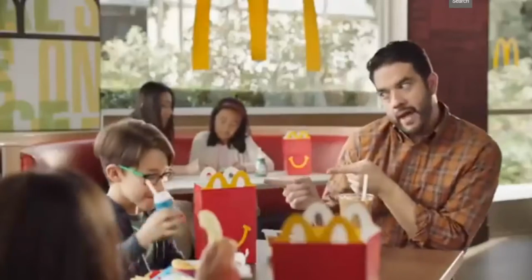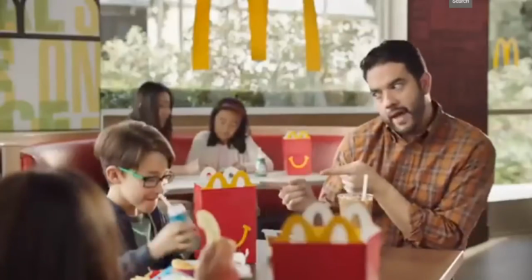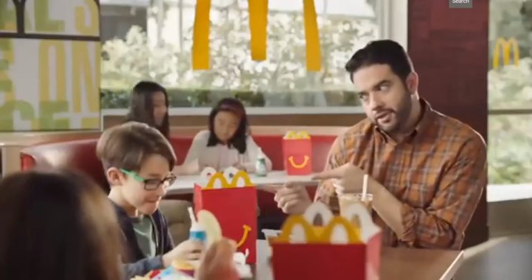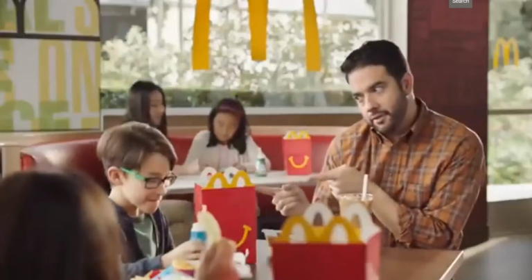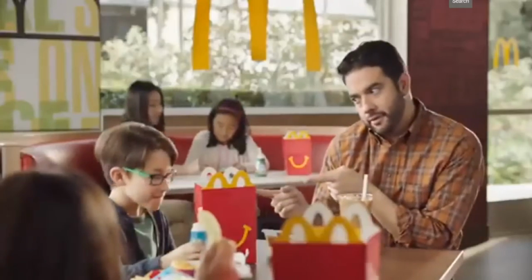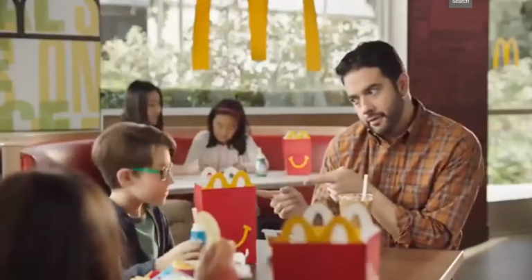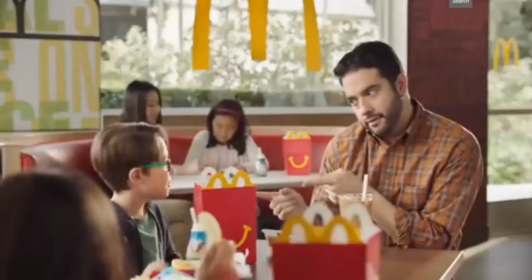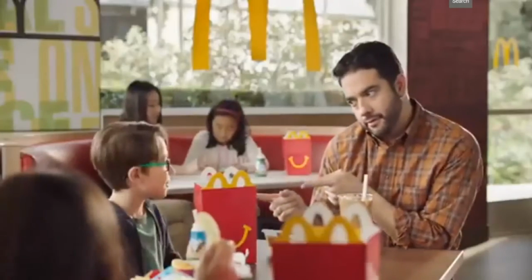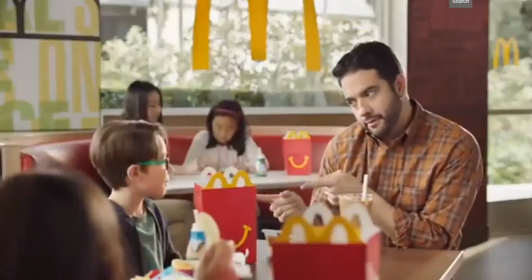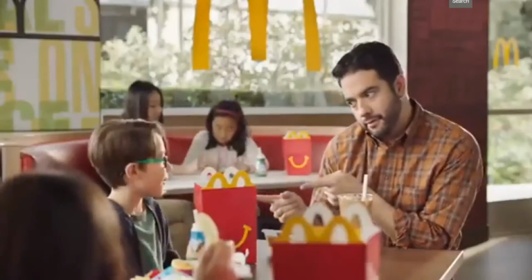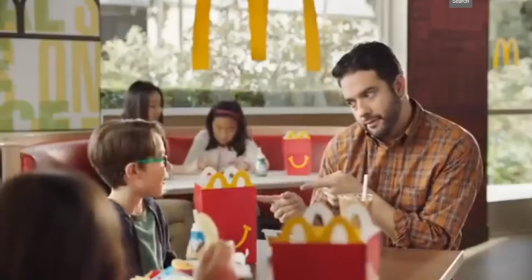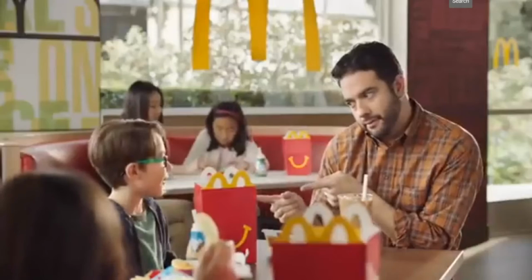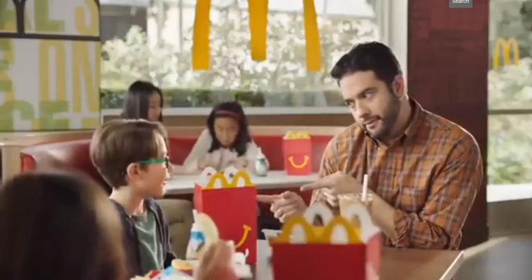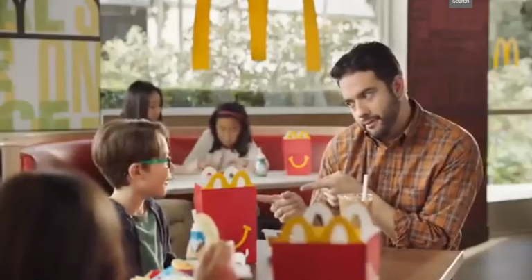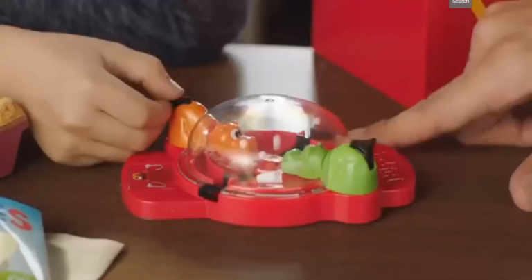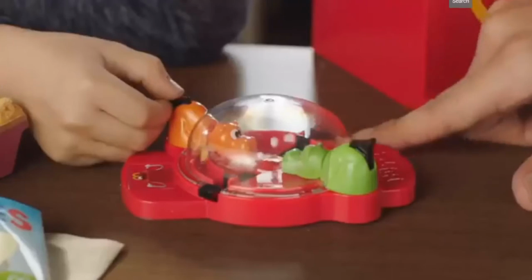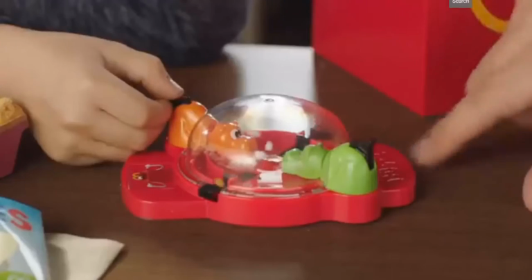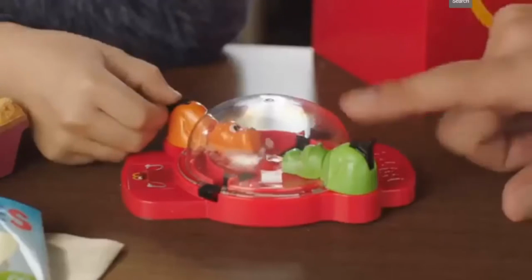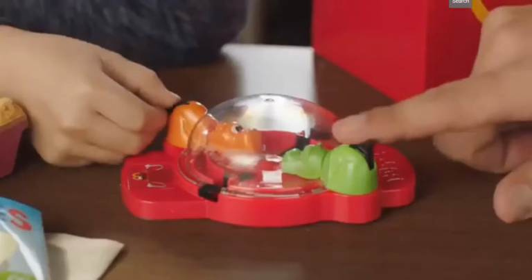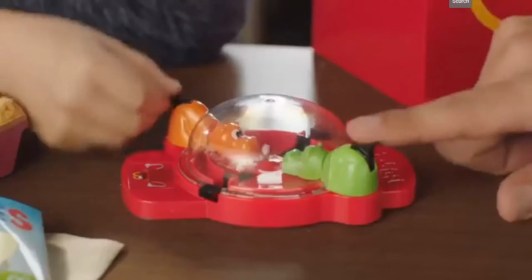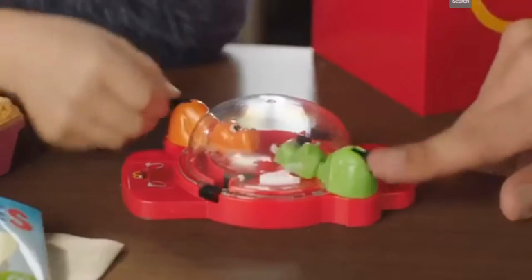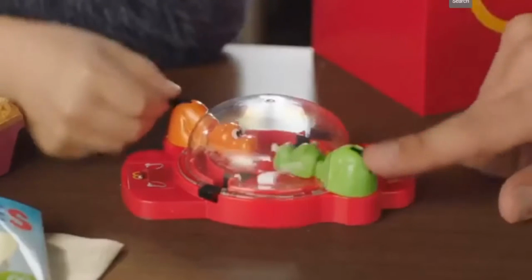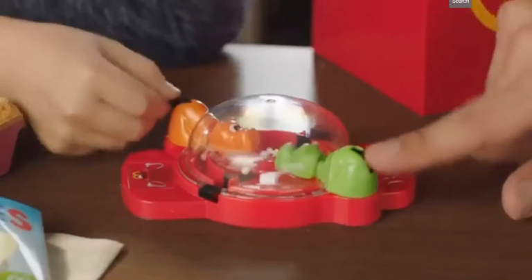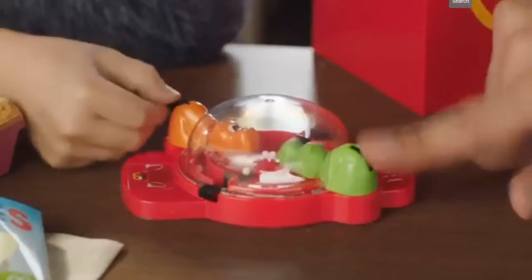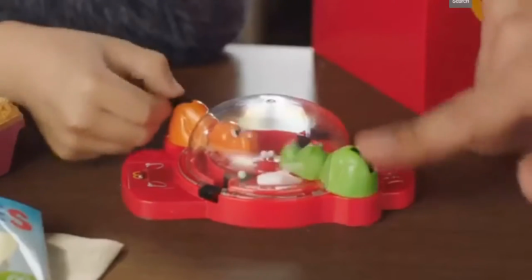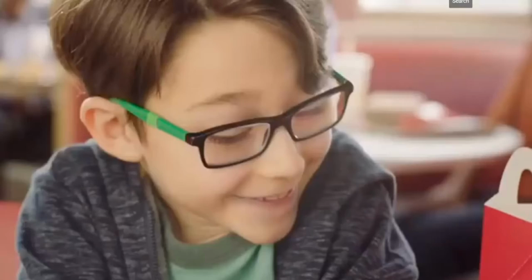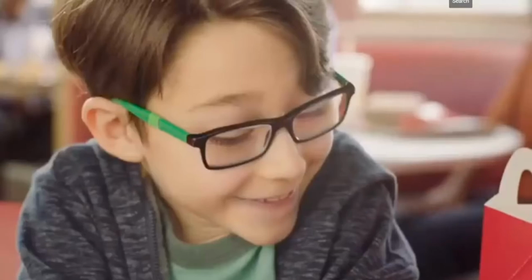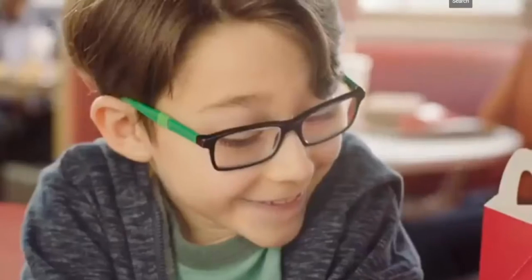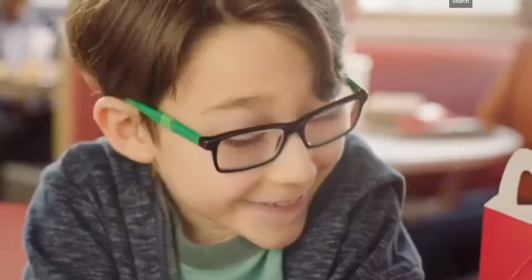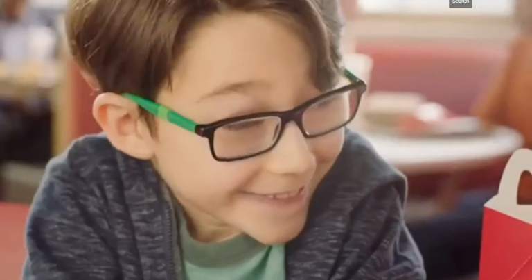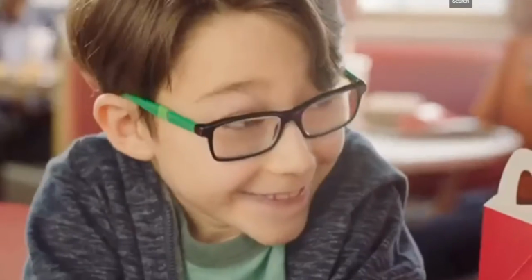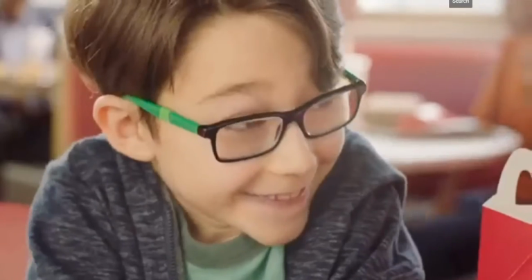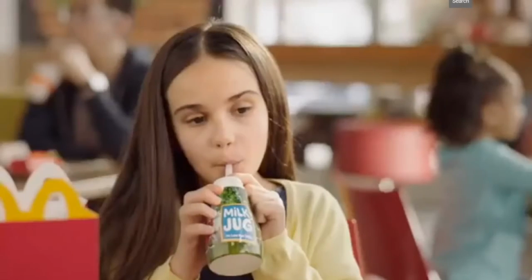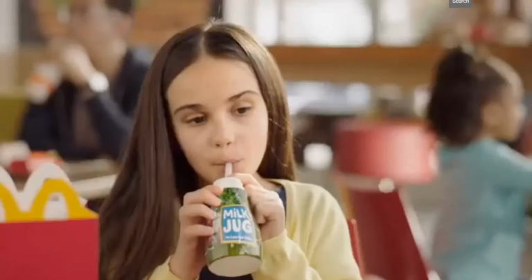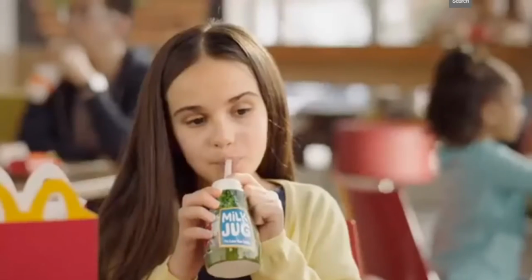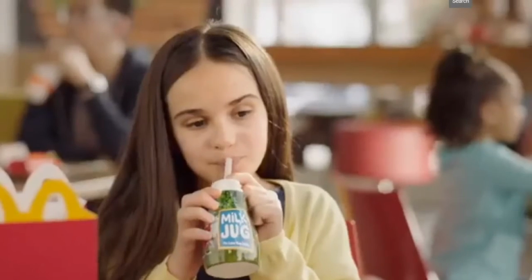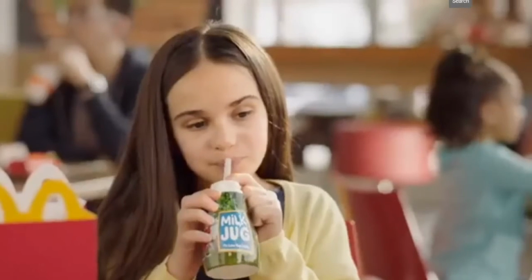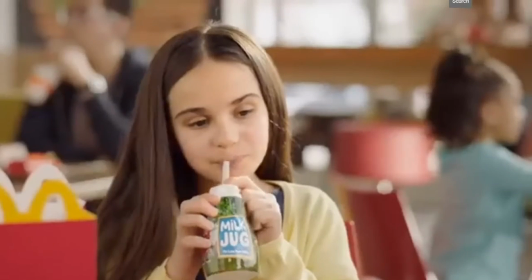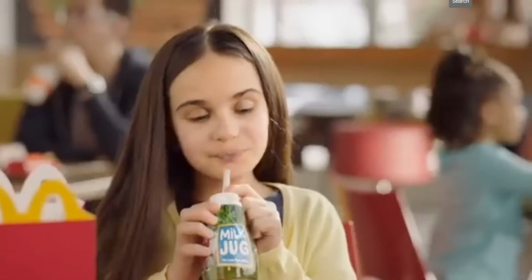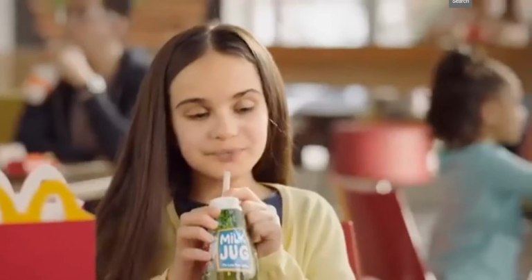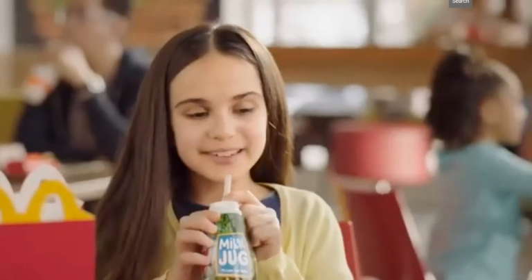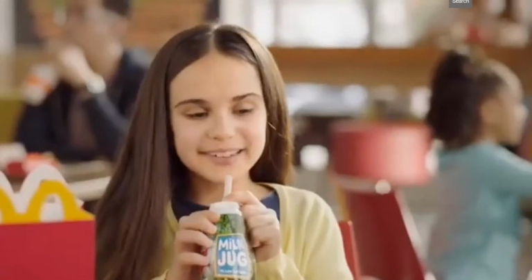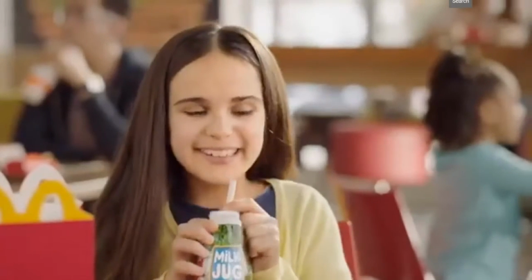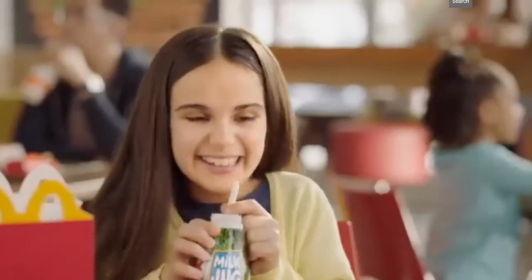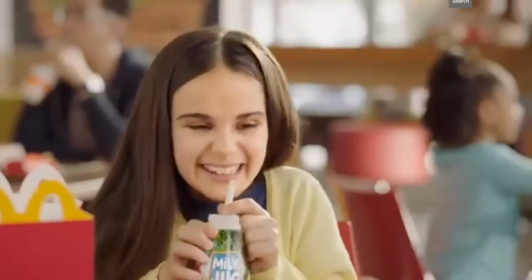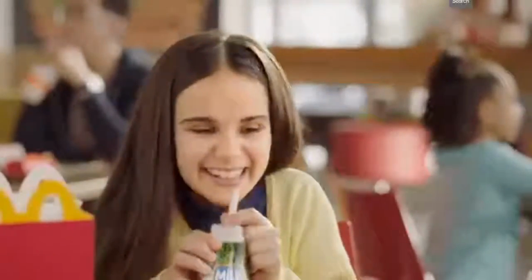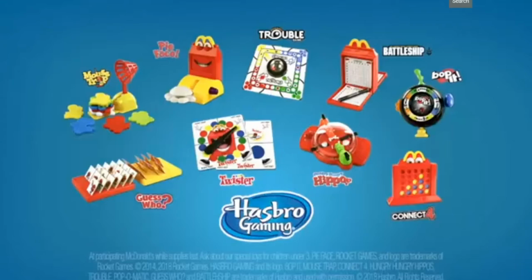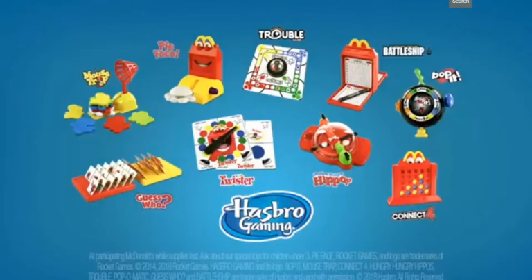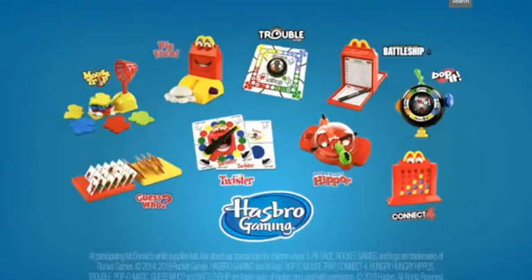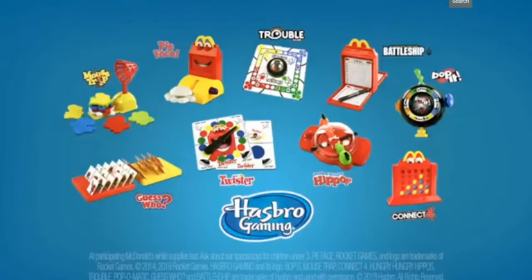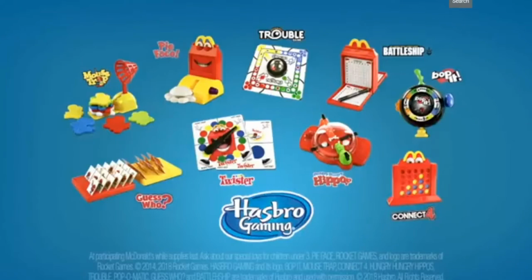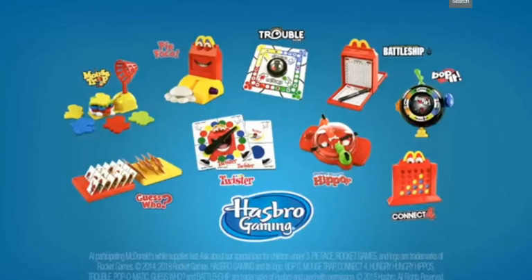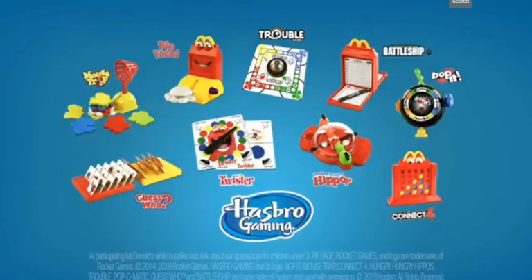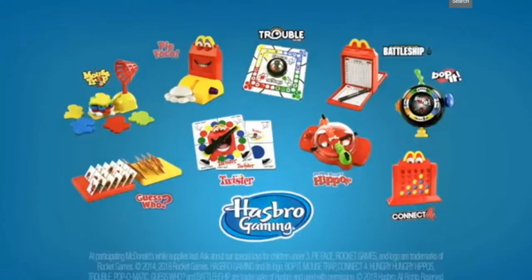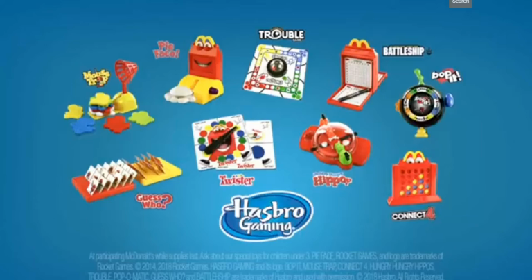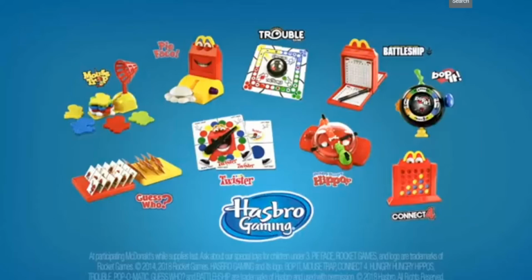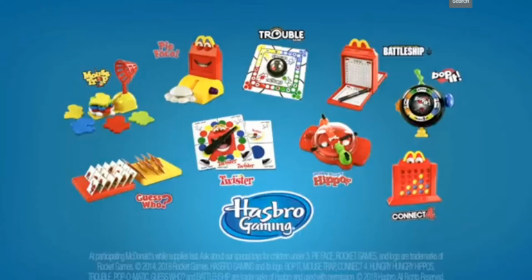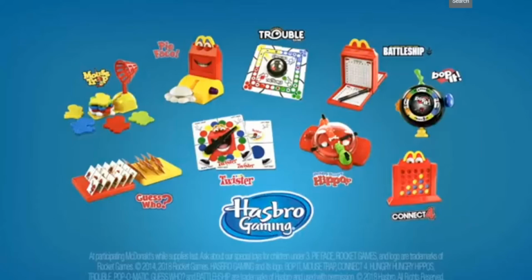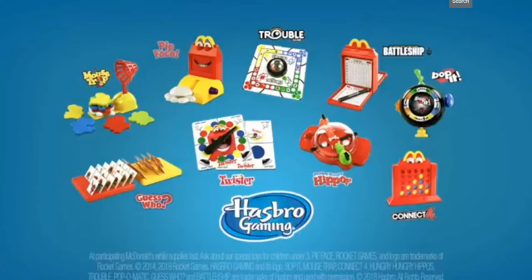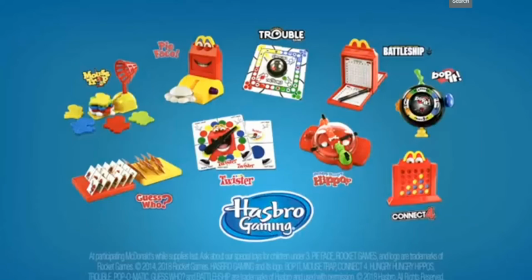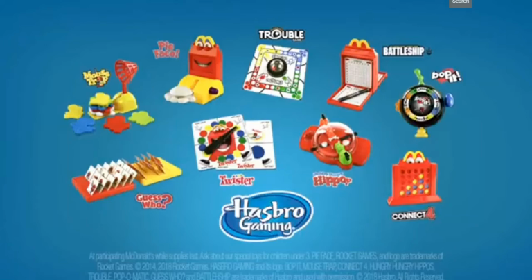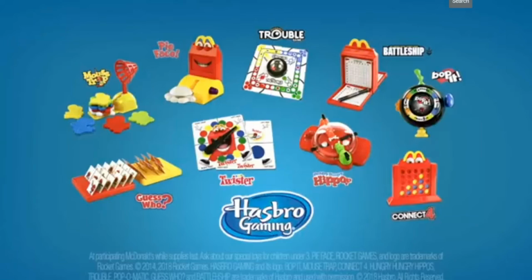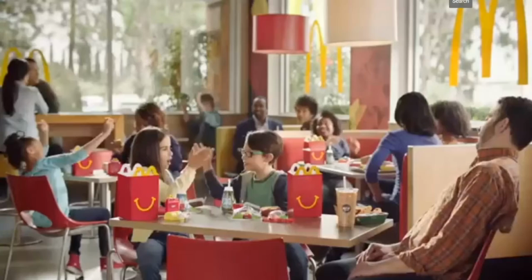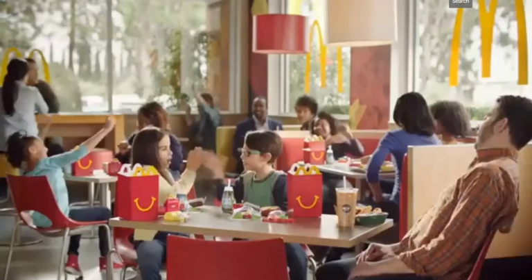Rematch? You're on. You can become a family gaming champion with the goodness of milk and a Hasbro game. Only in your McDonald's Happy Meal.